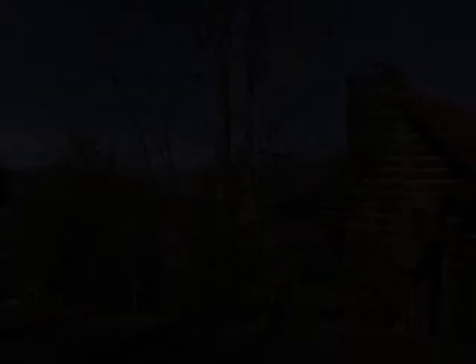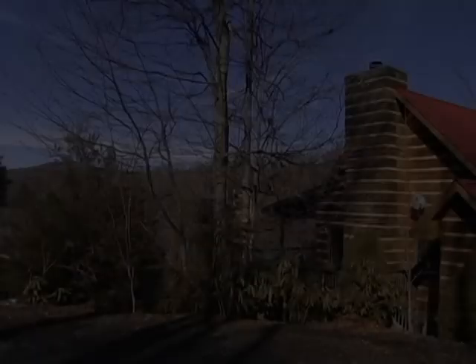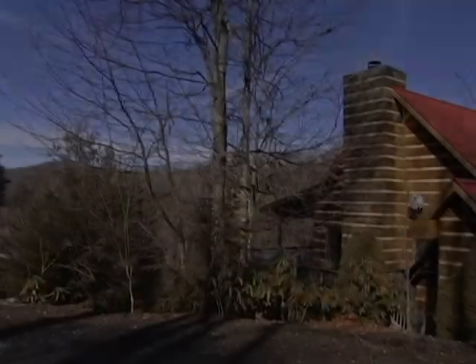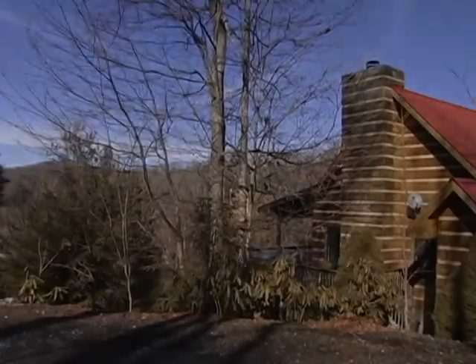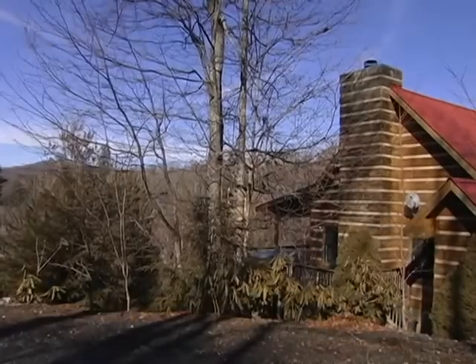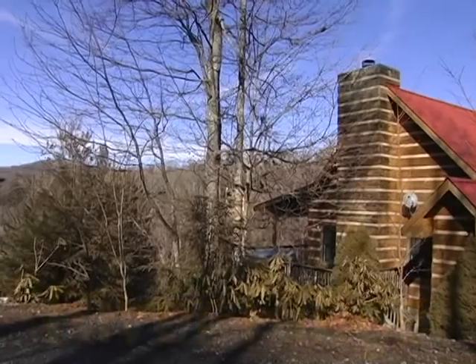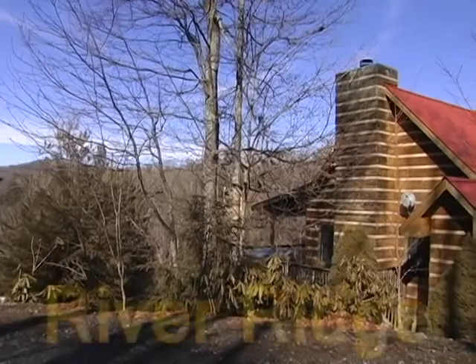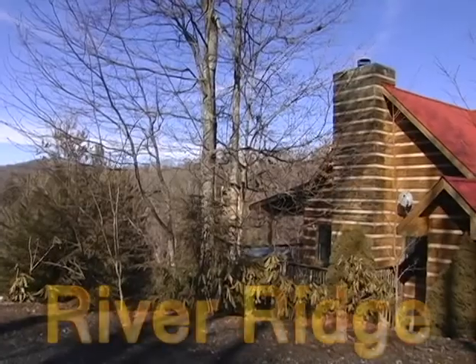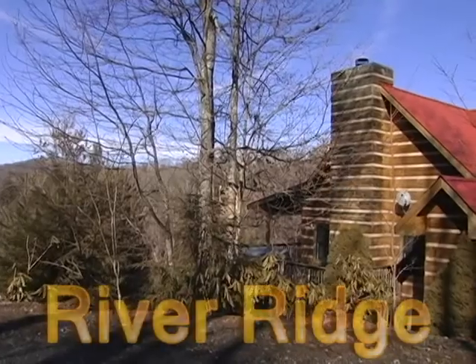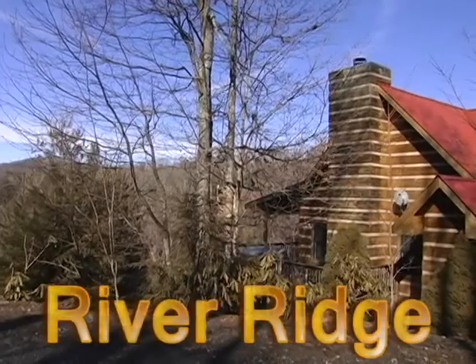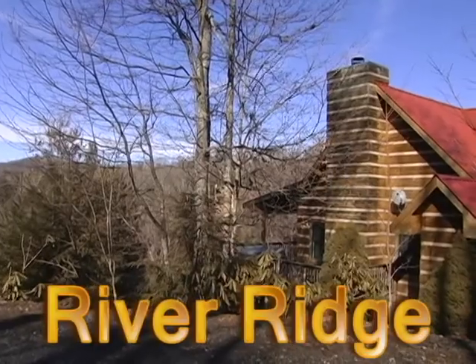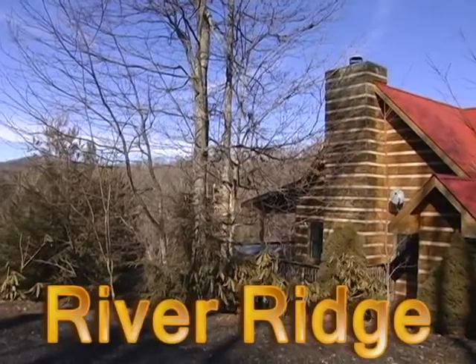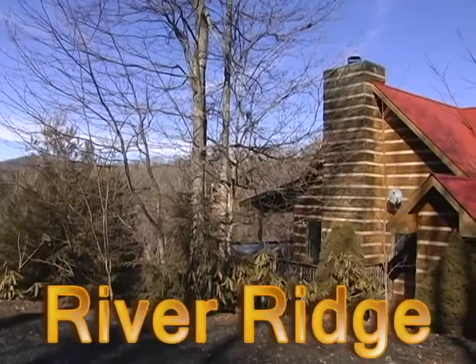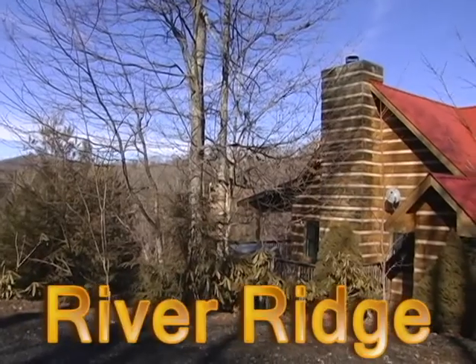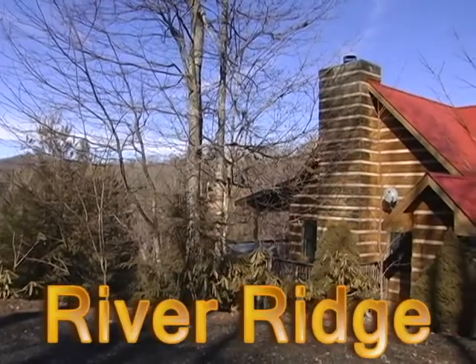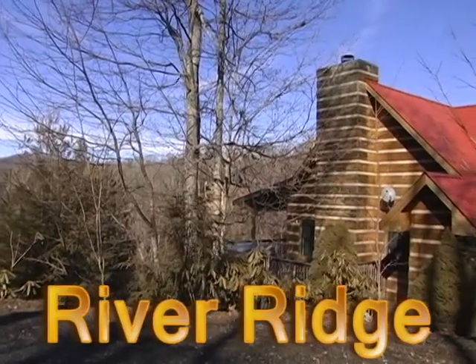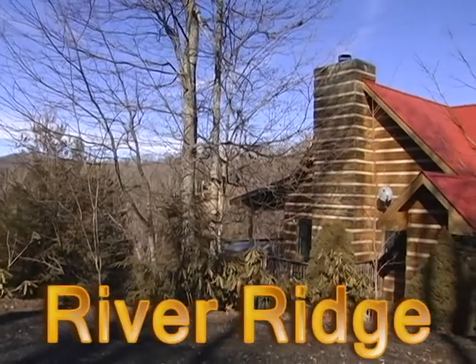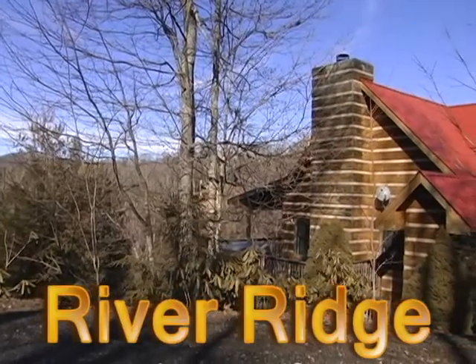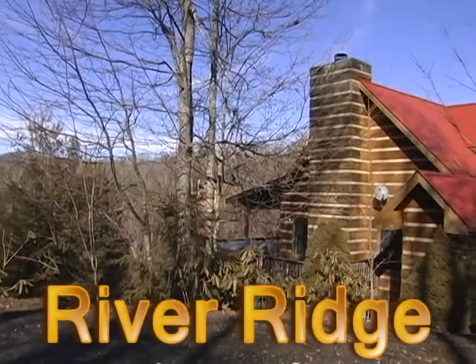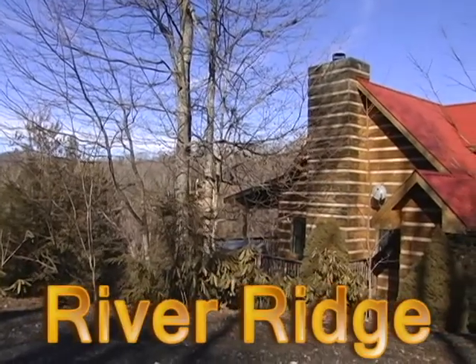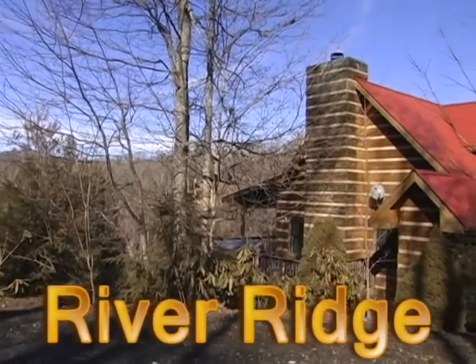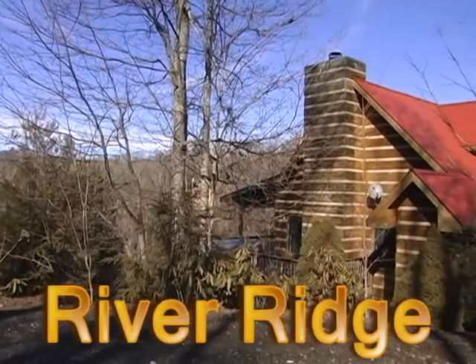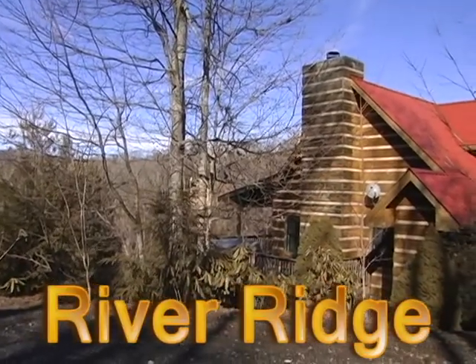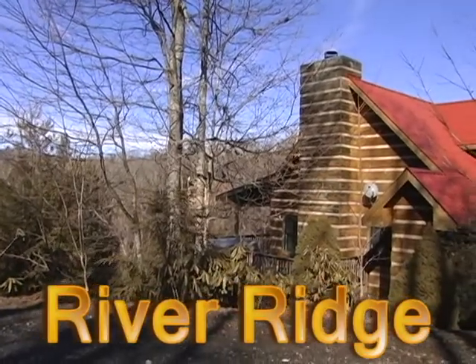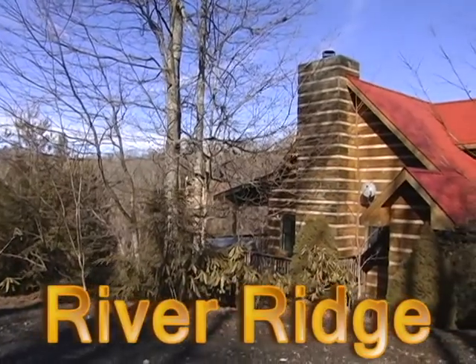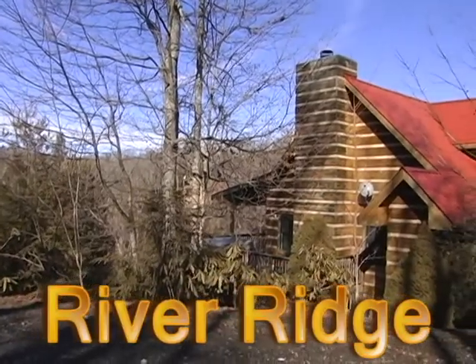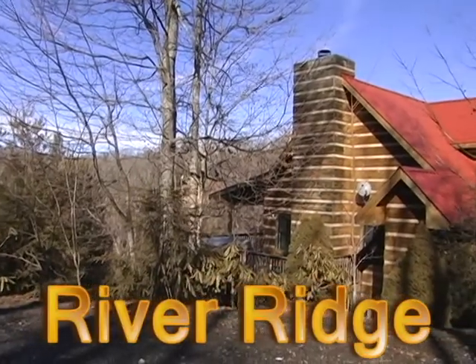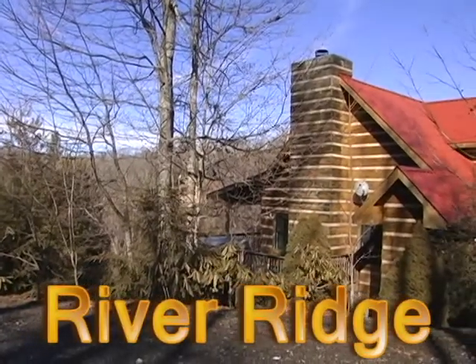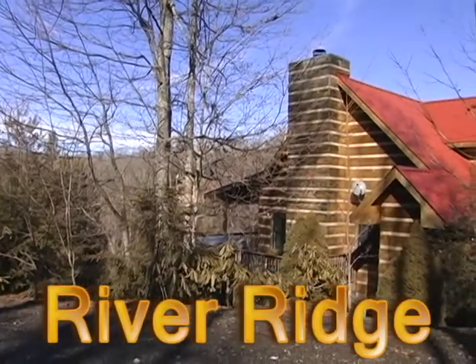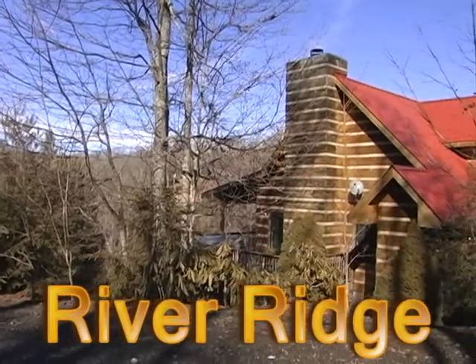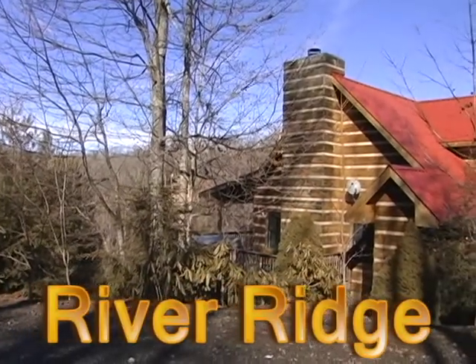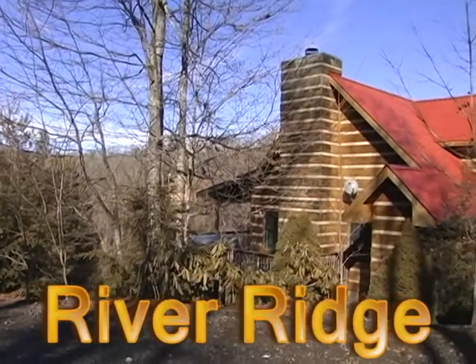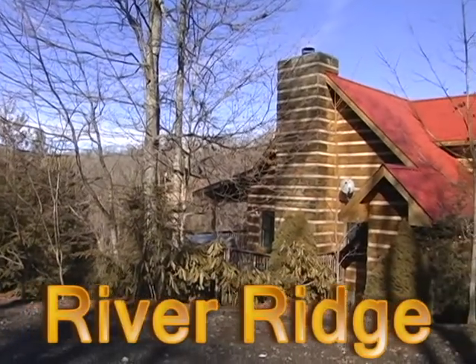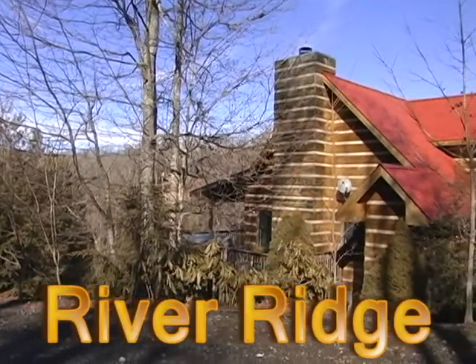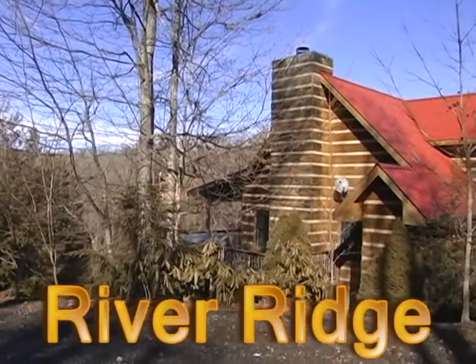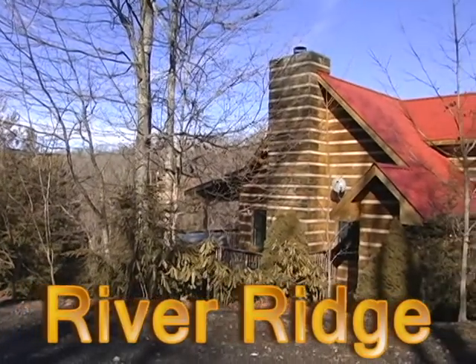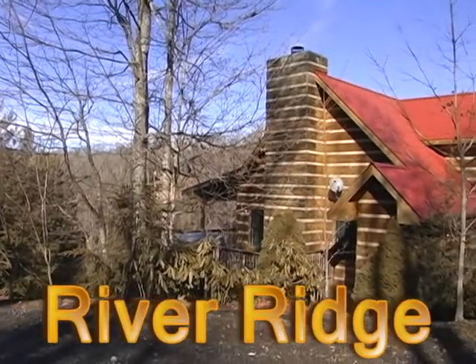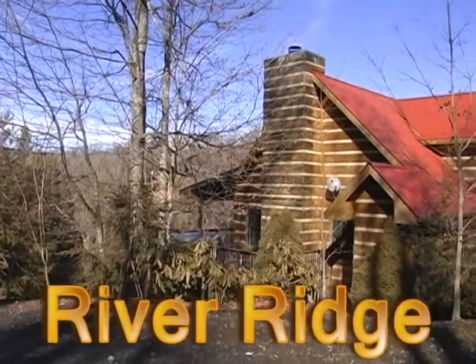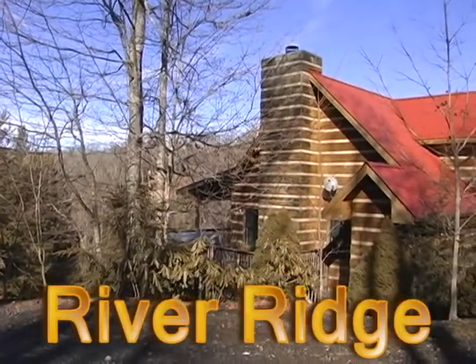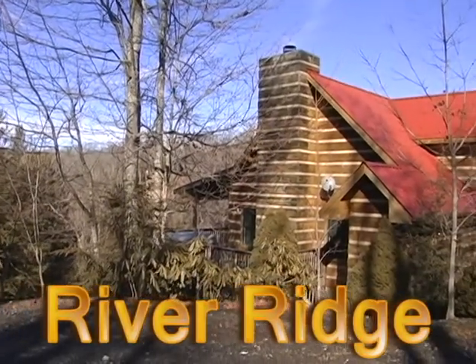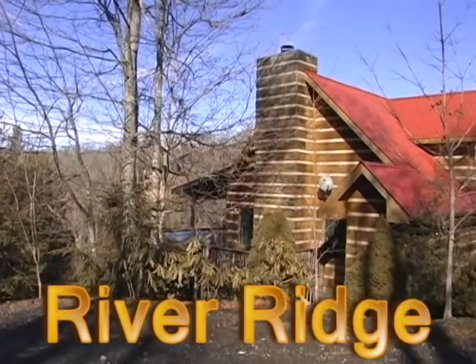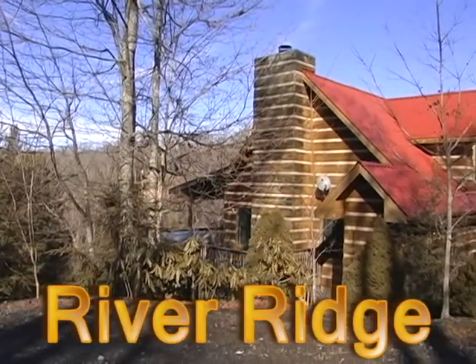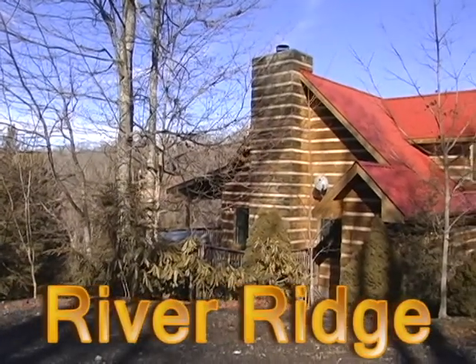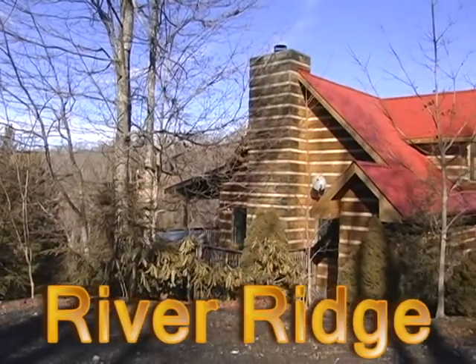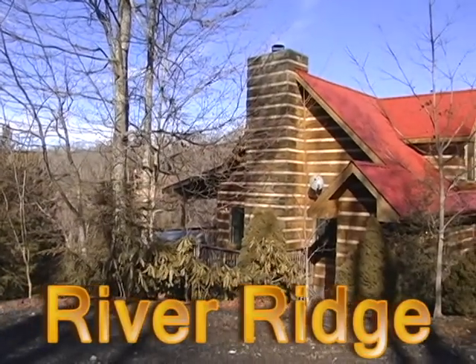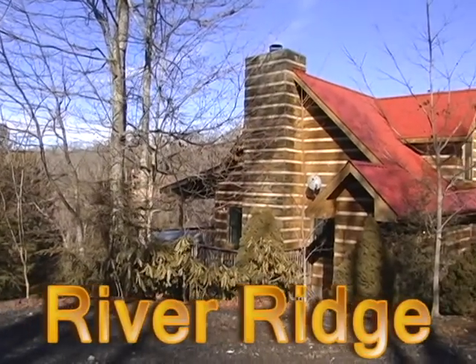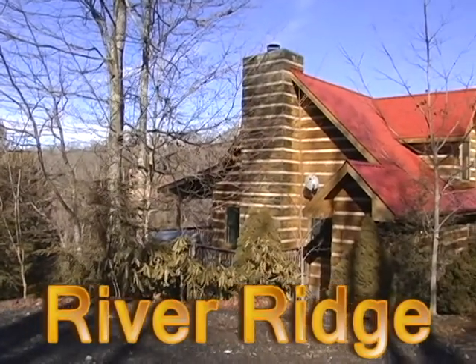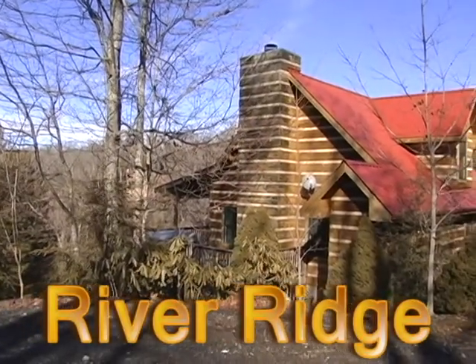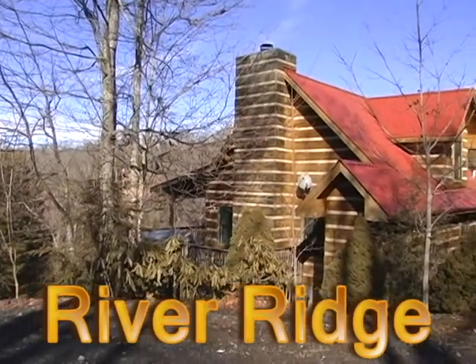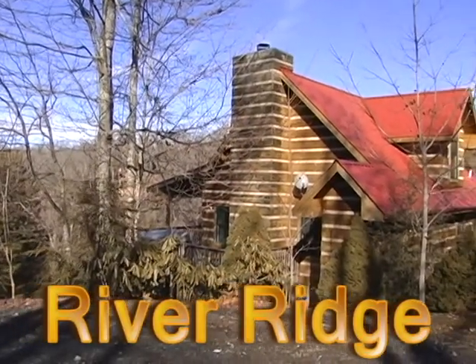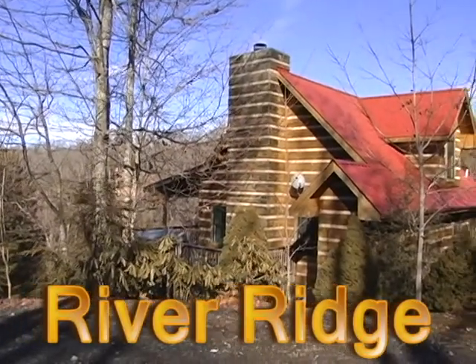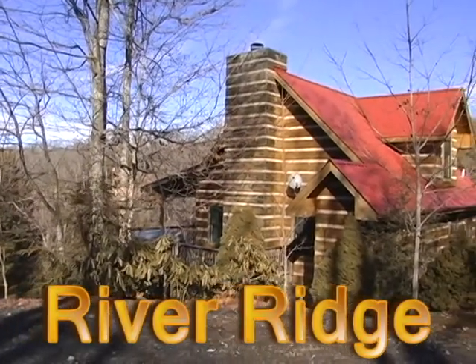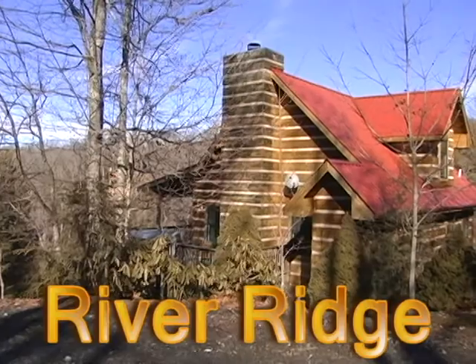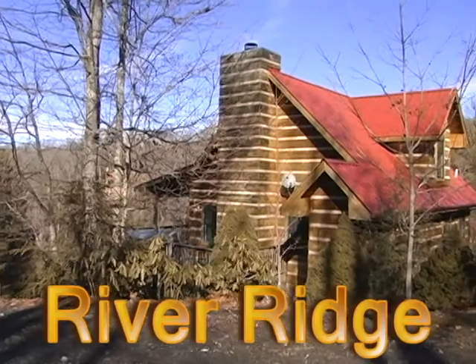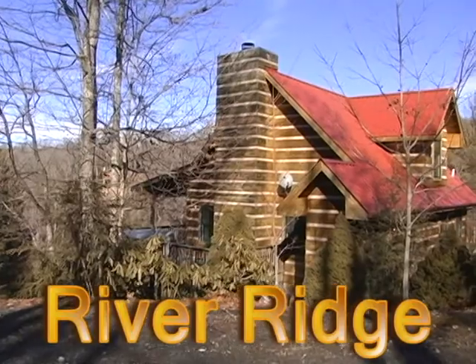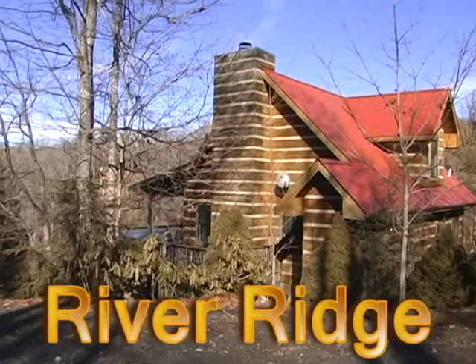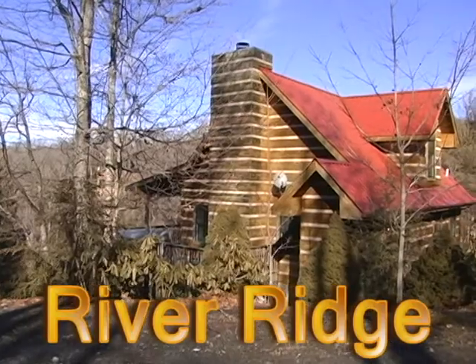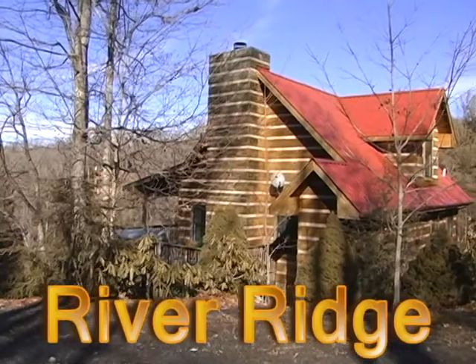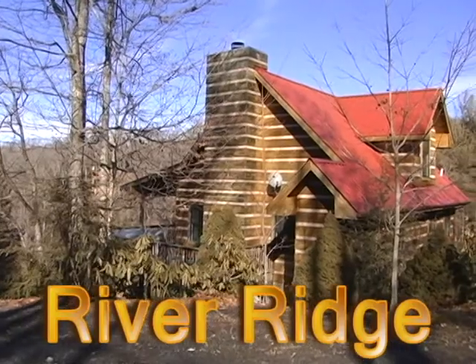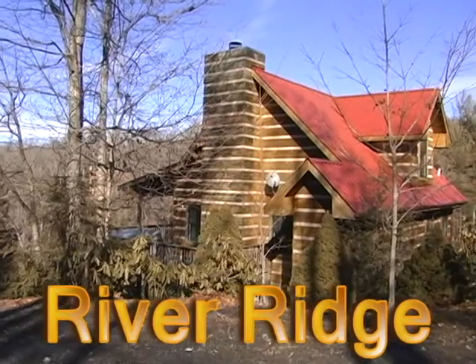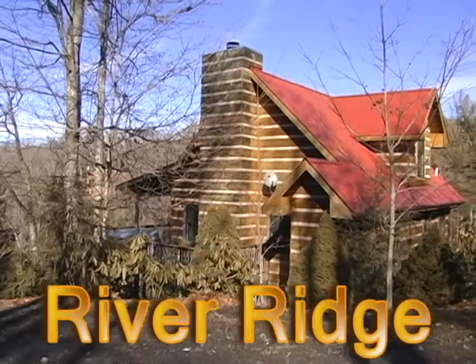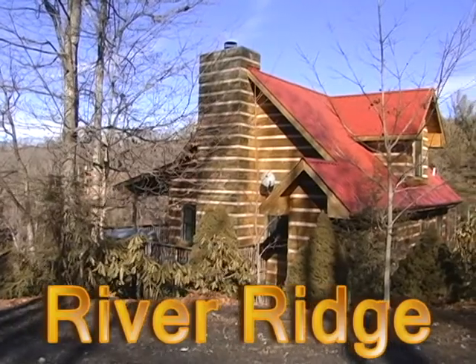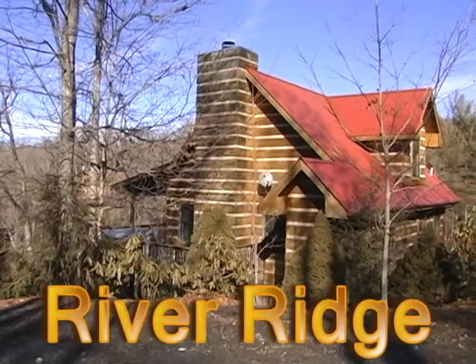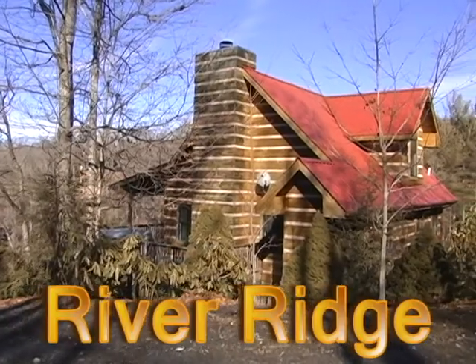Welcome to River Ridge. Come and enjoy this beautiful three-story log cabin in a quiet country setting near the New River.